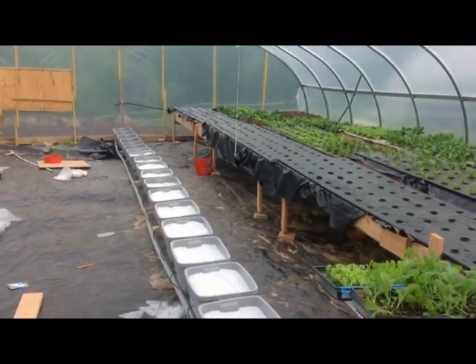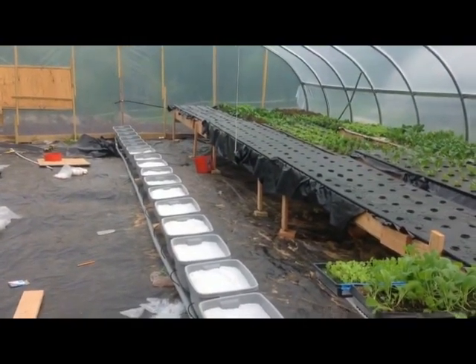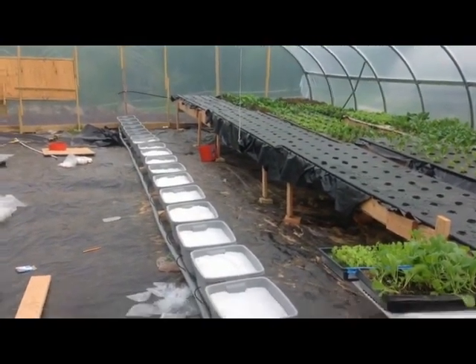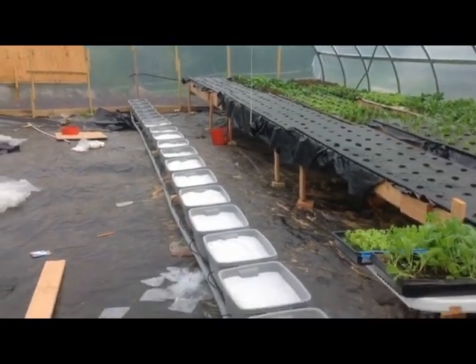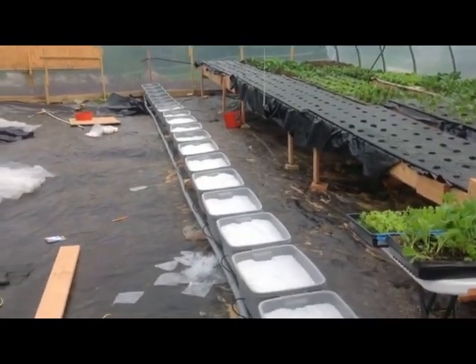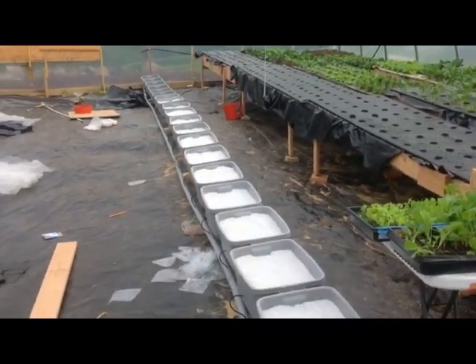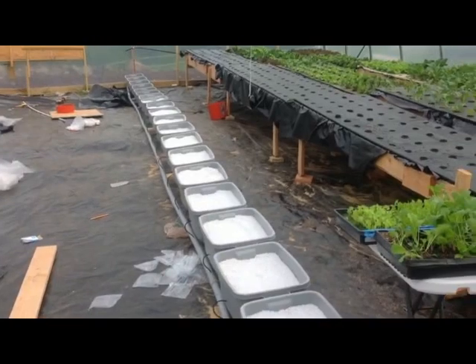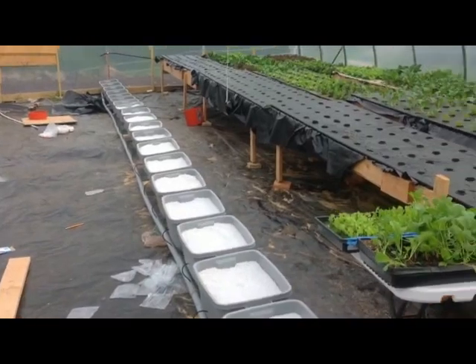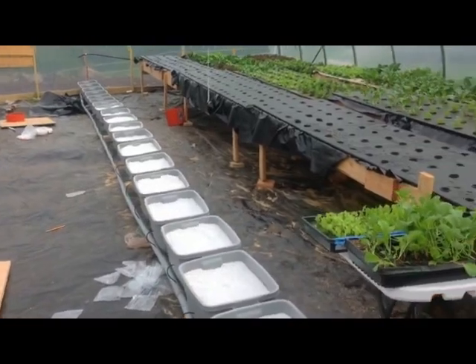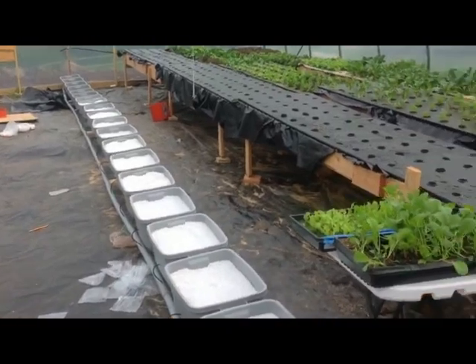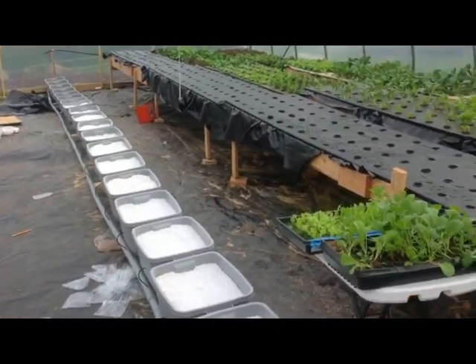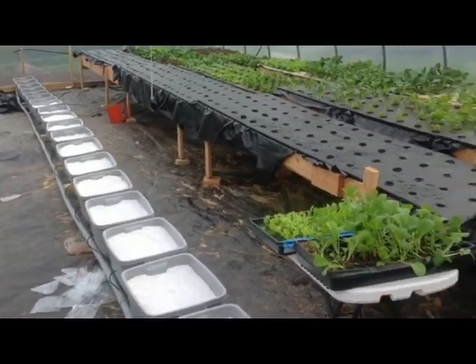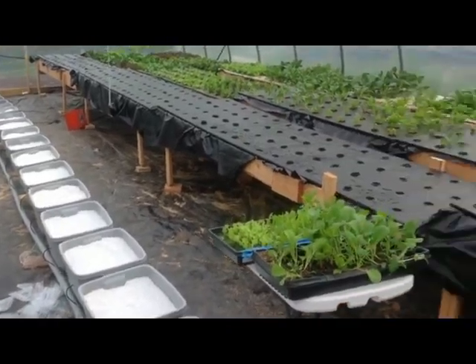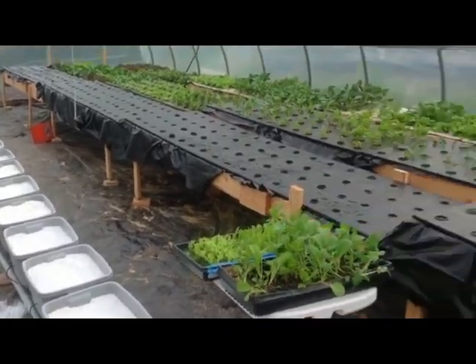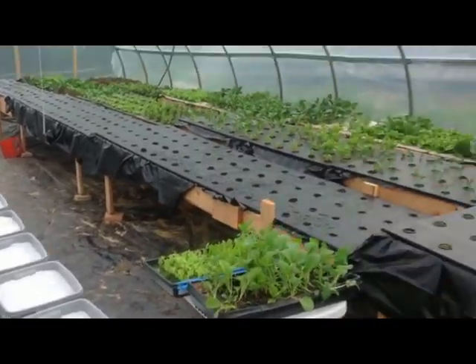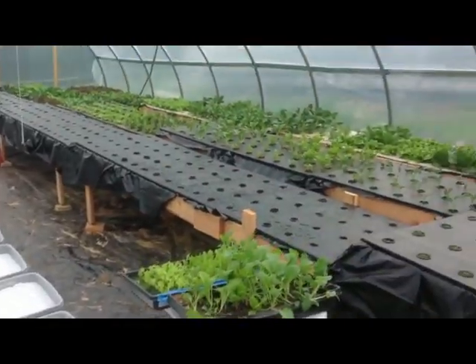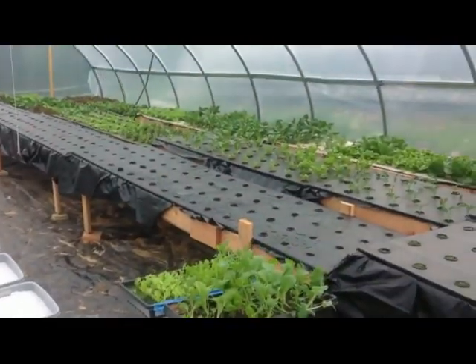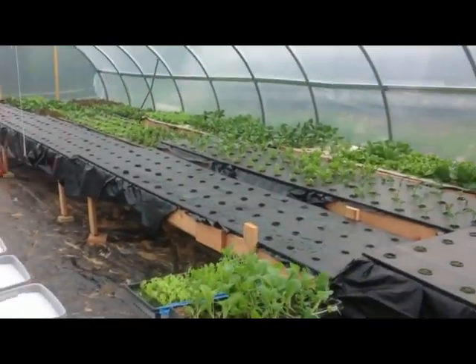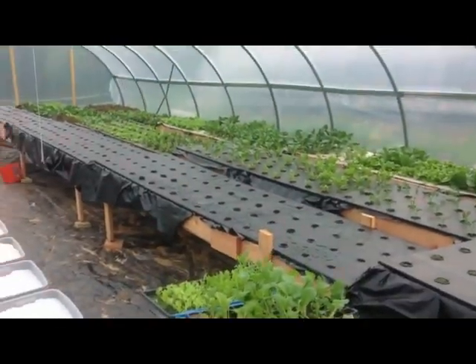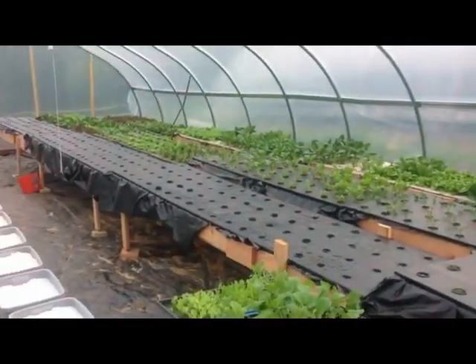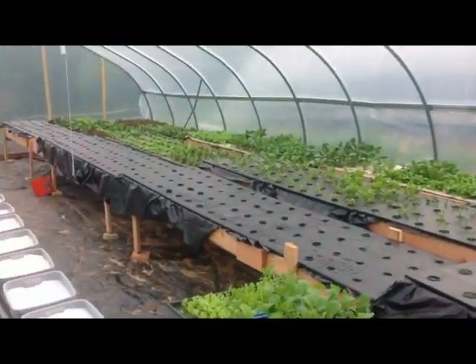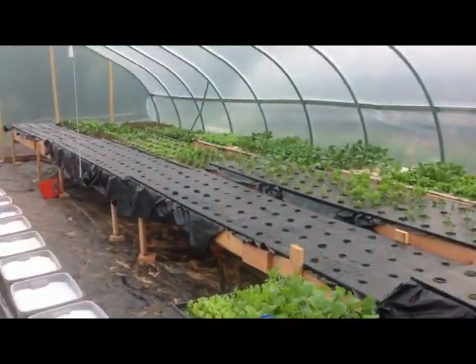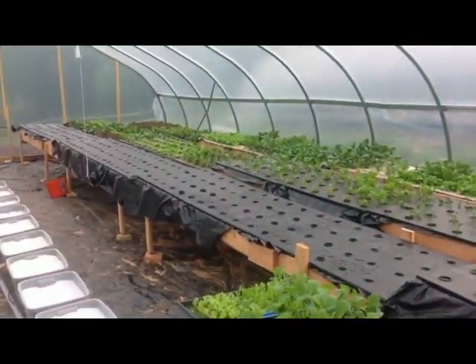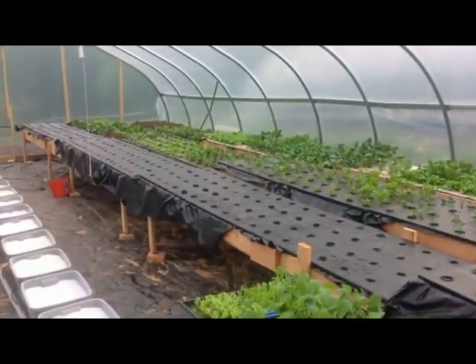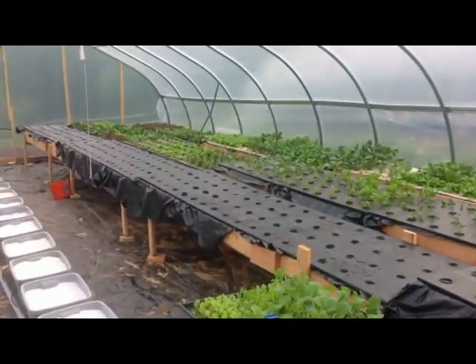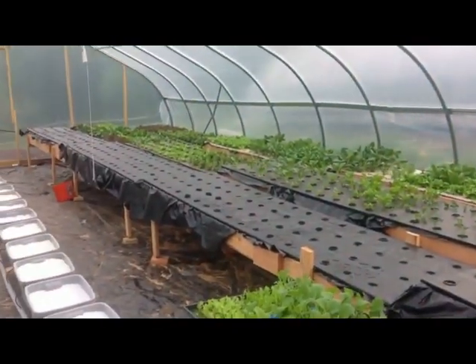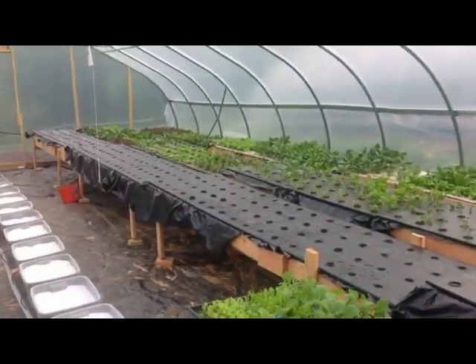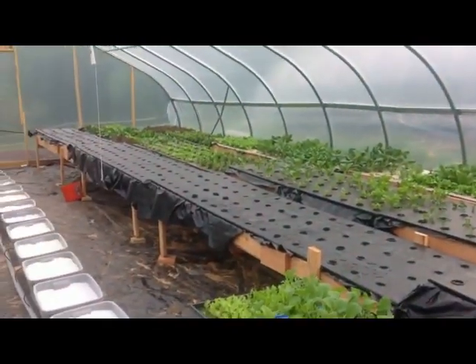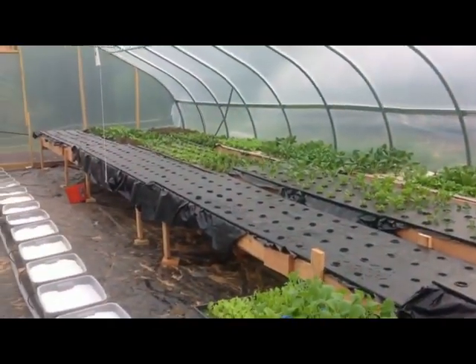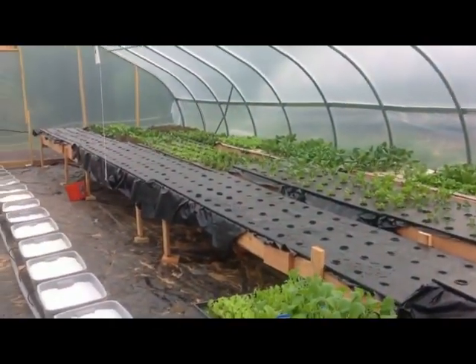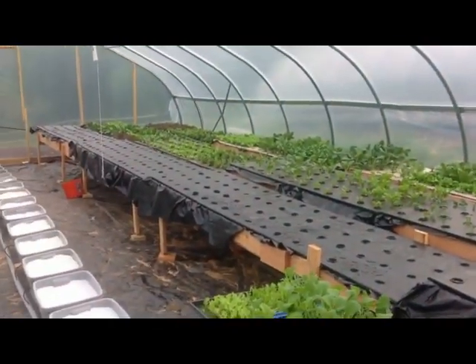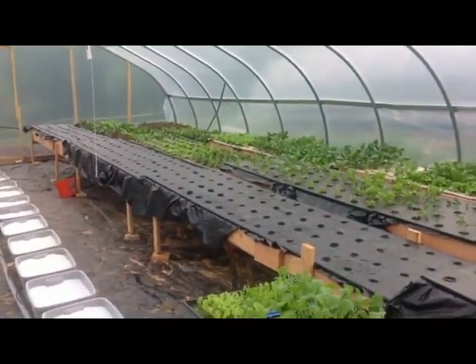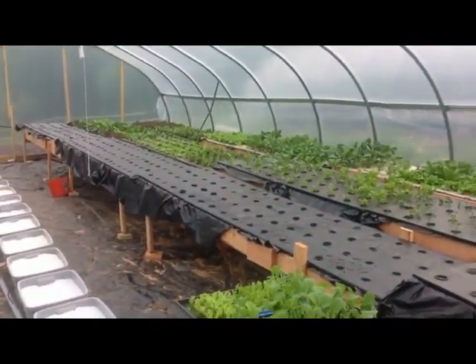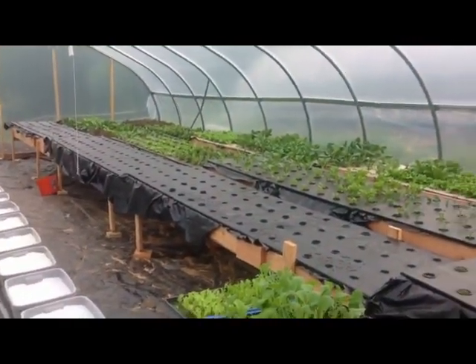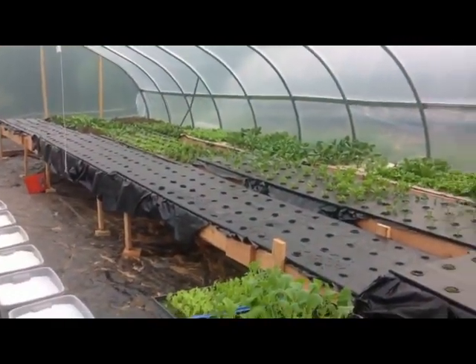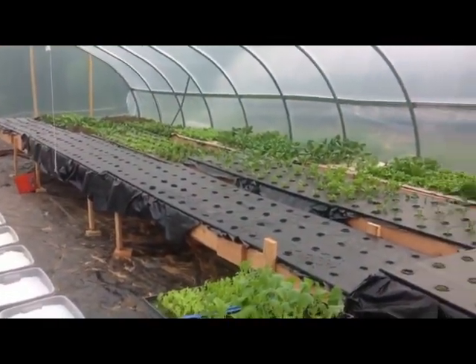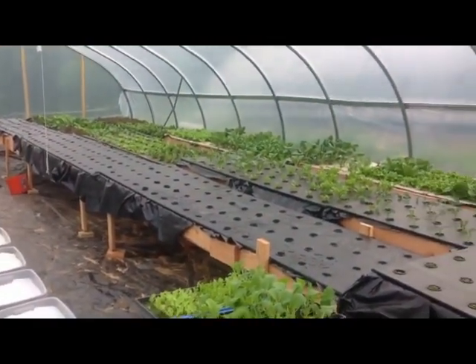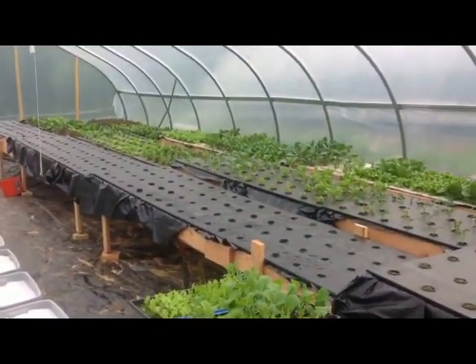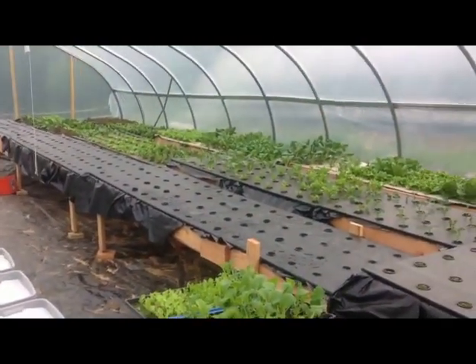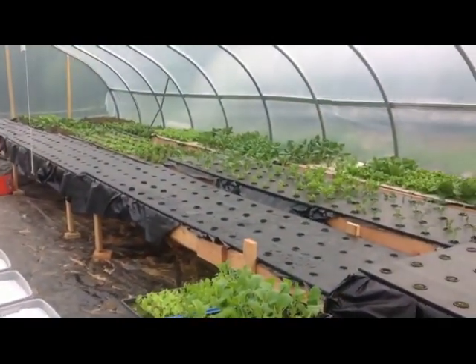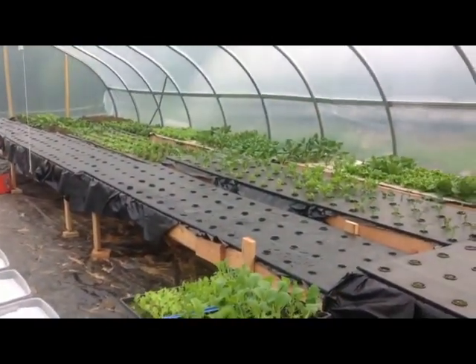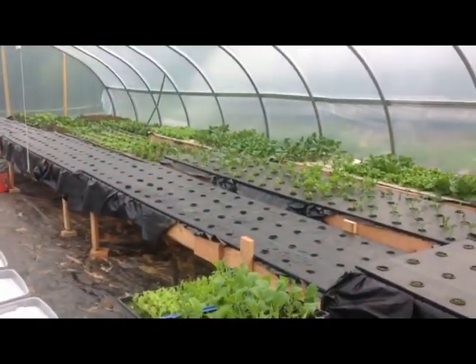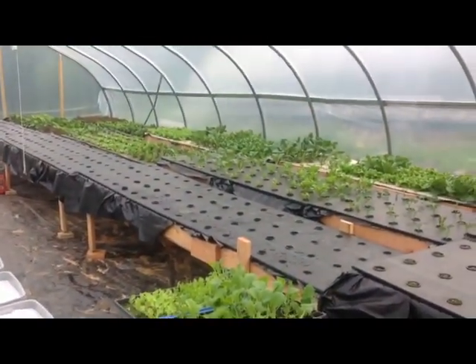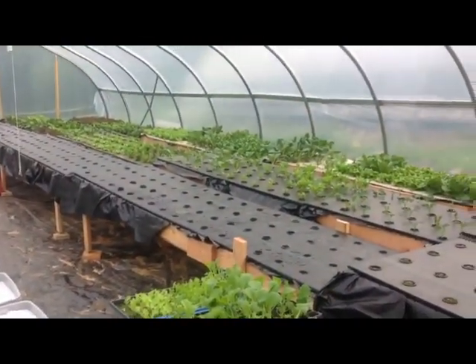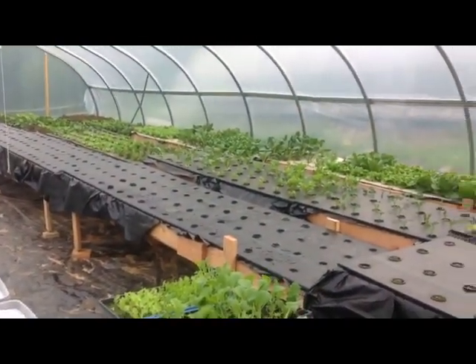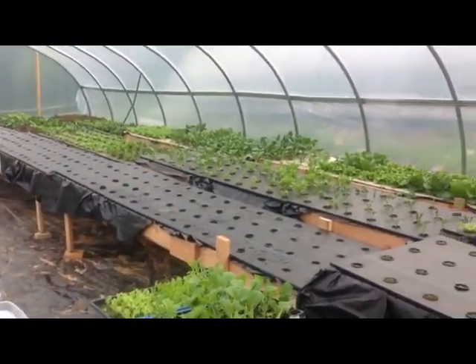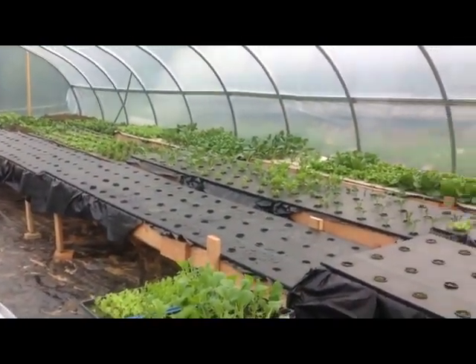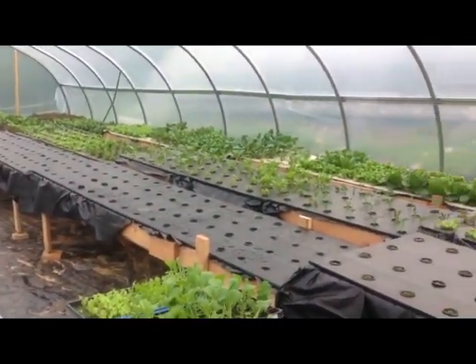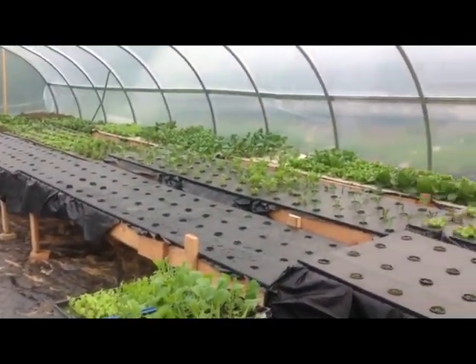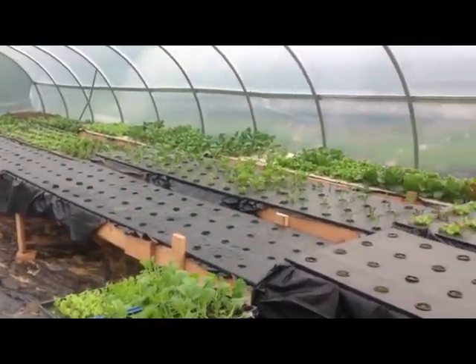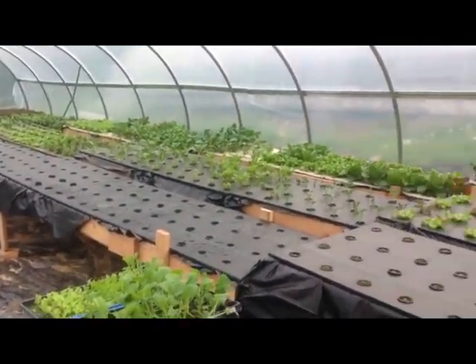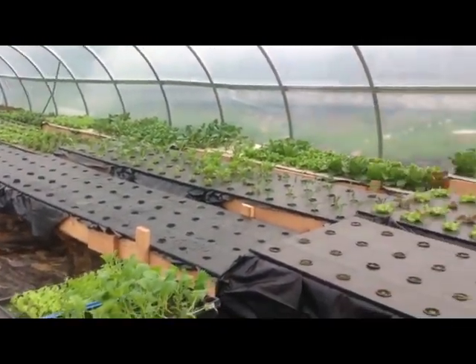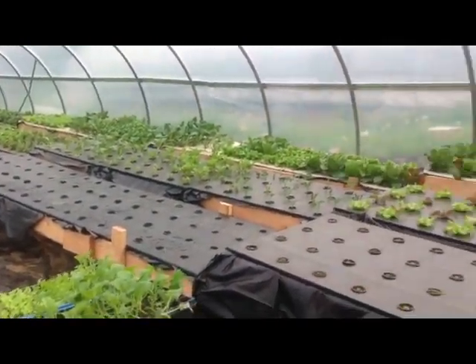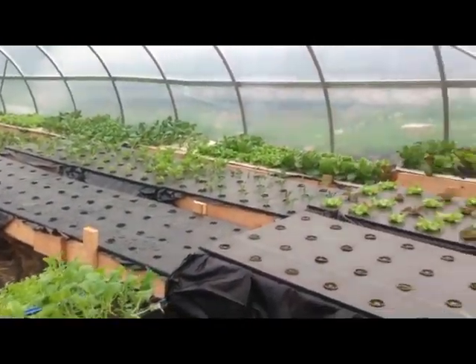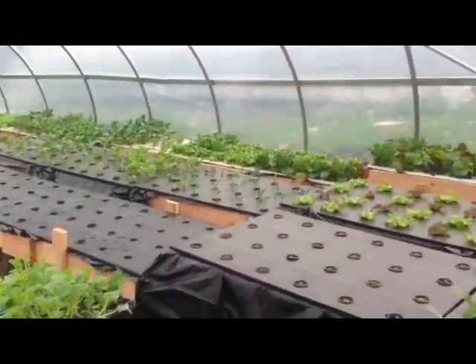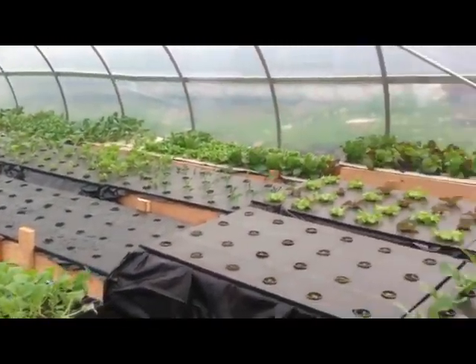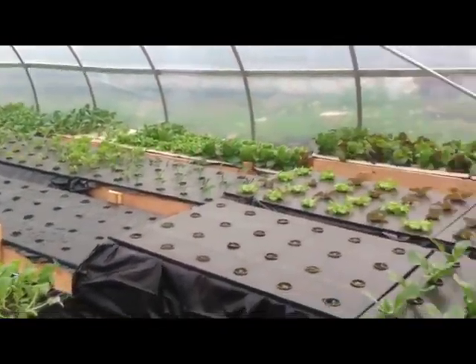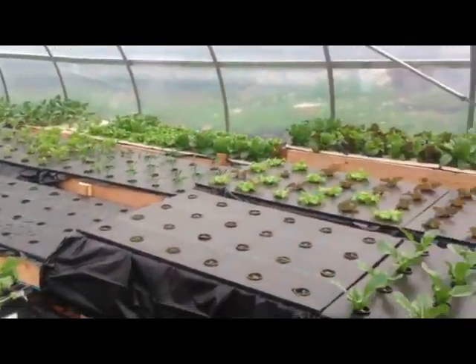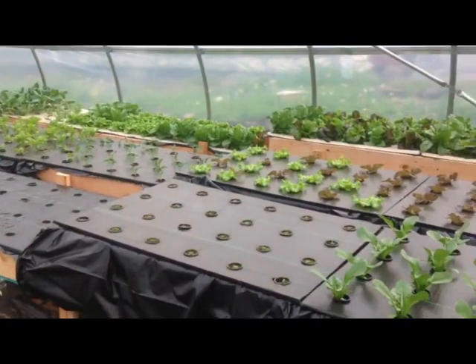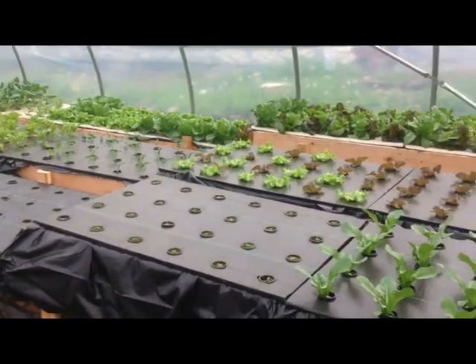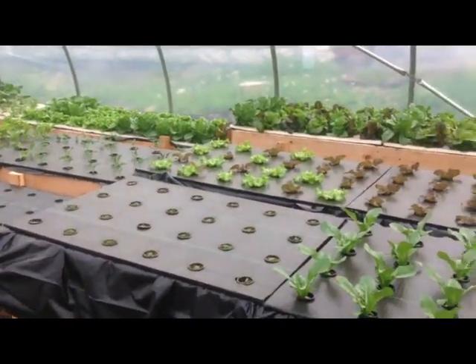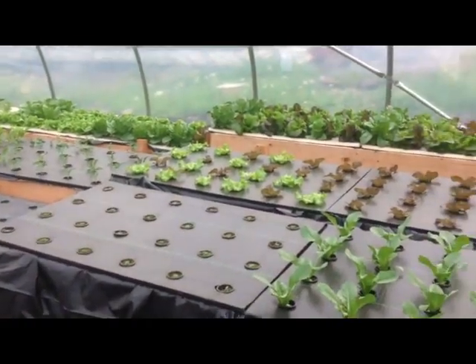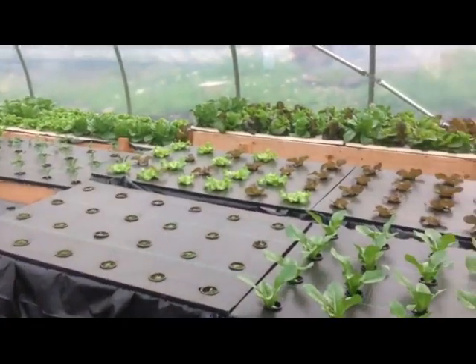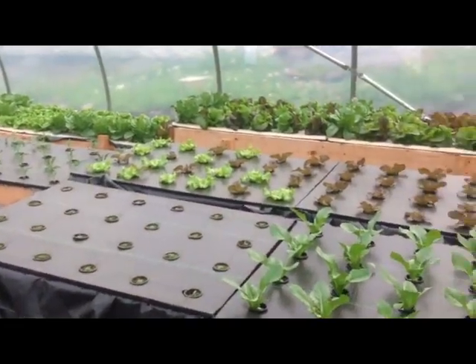The rest of the house is going to be the same as what's over here, which is all hydroponic tables — lettuce and greens.